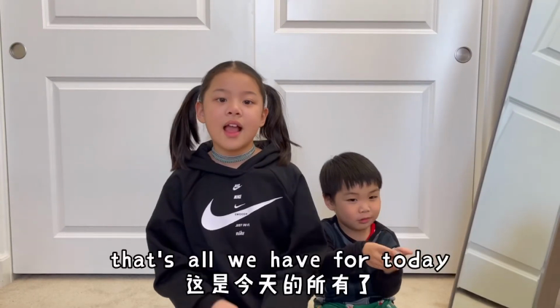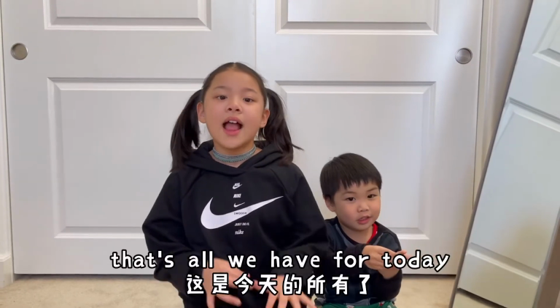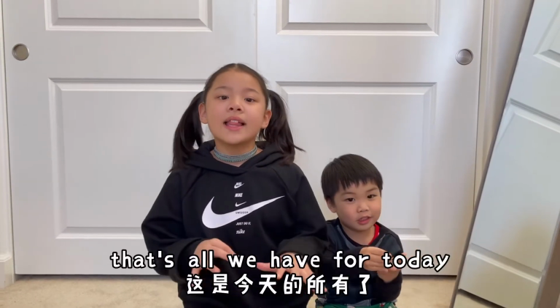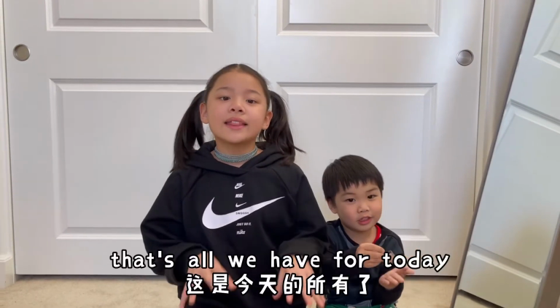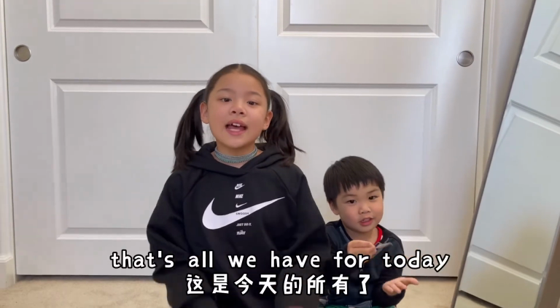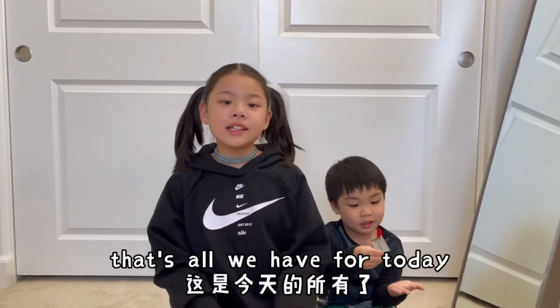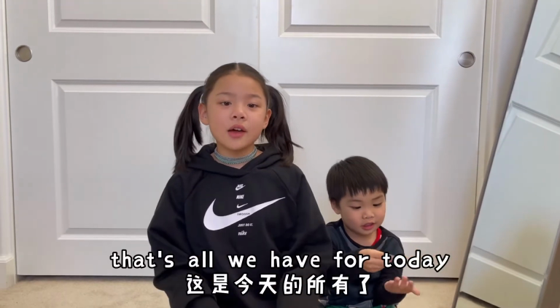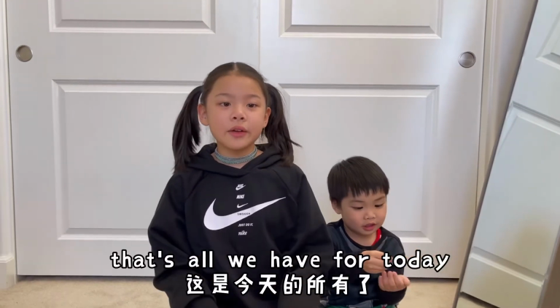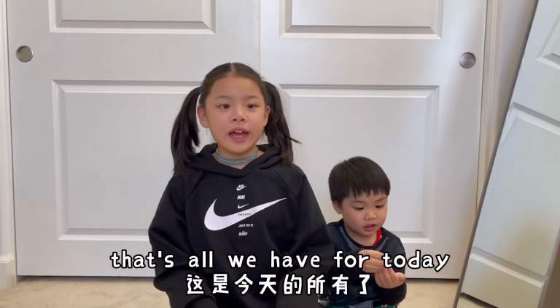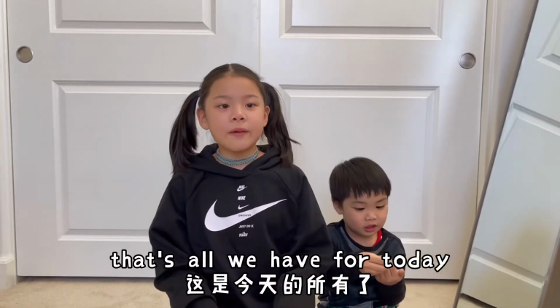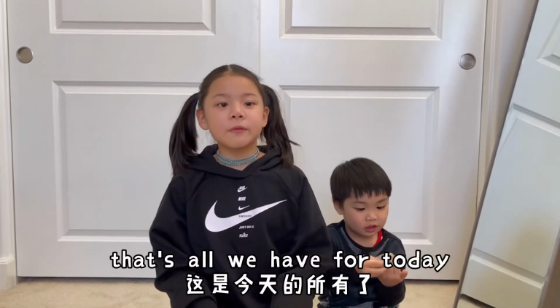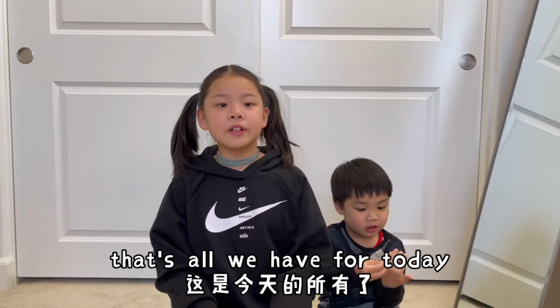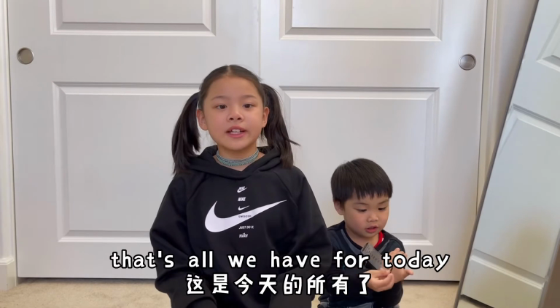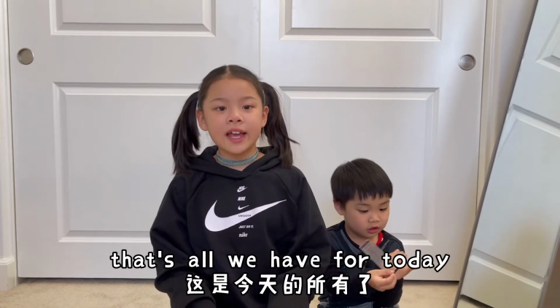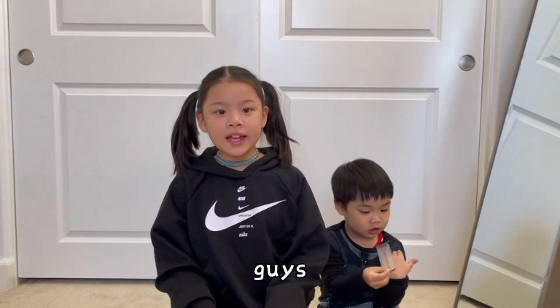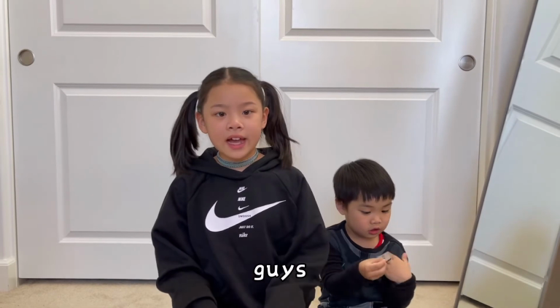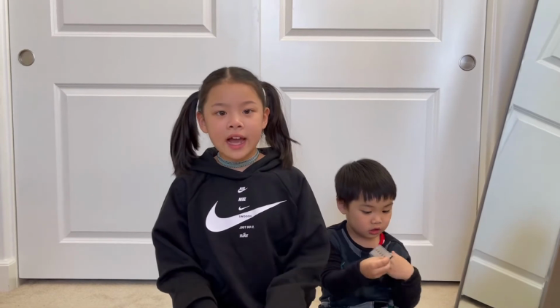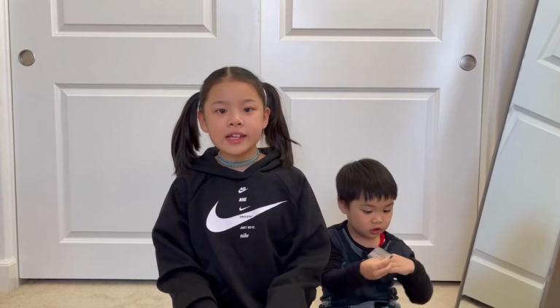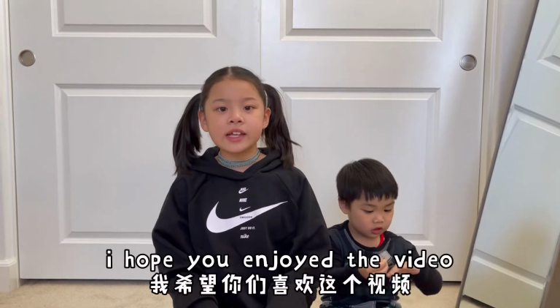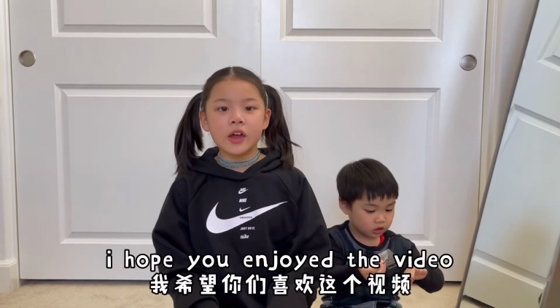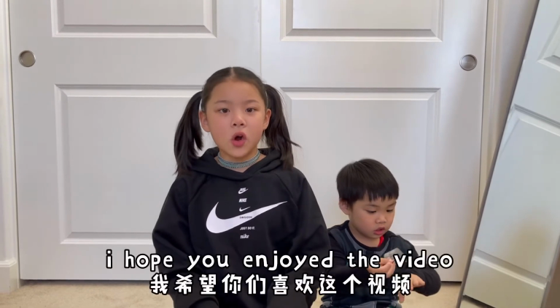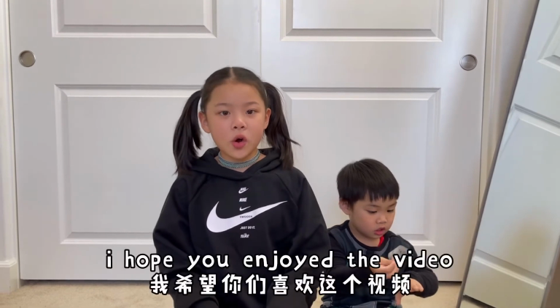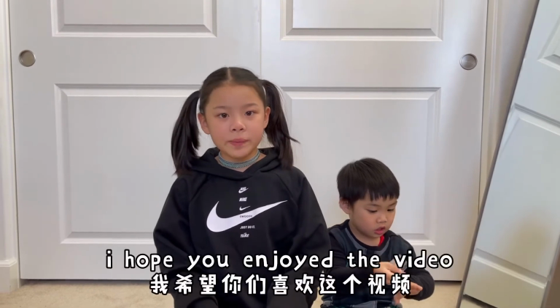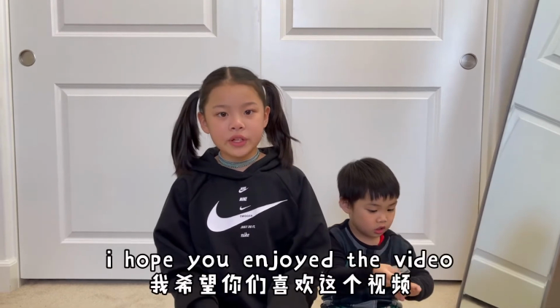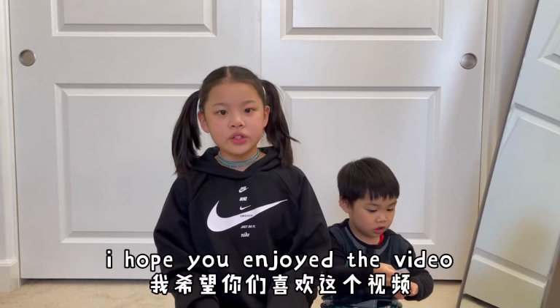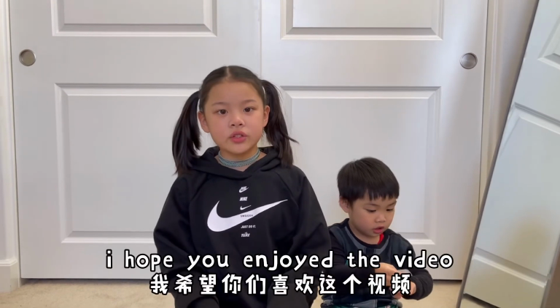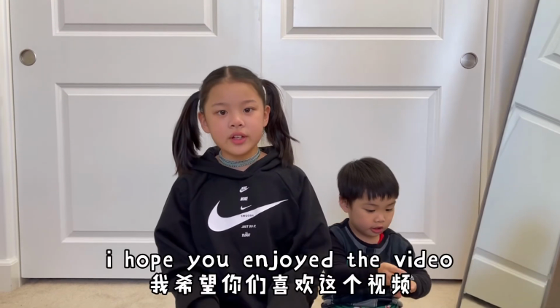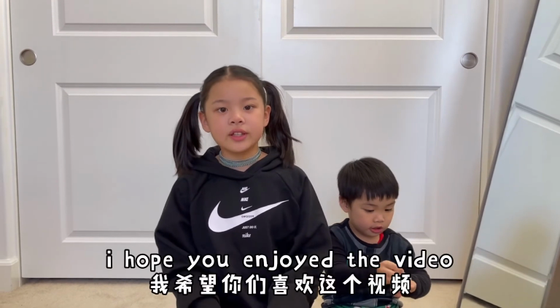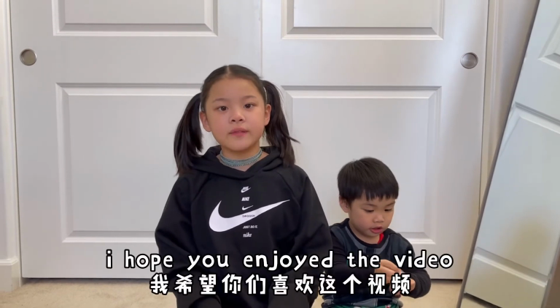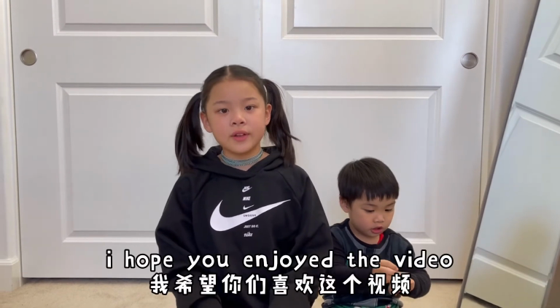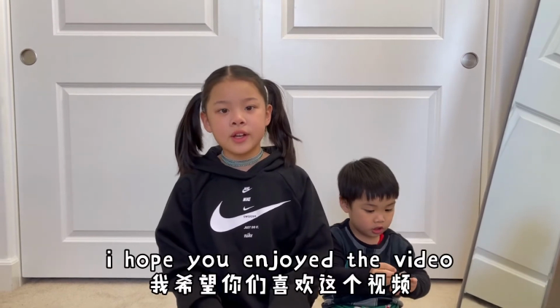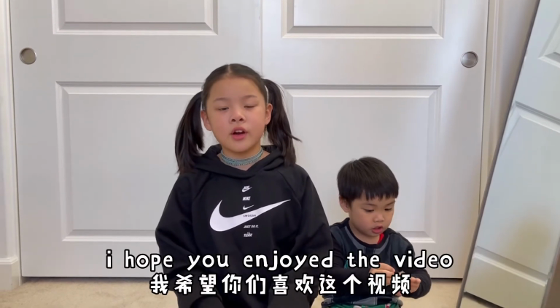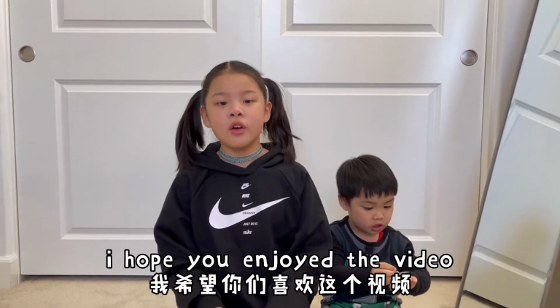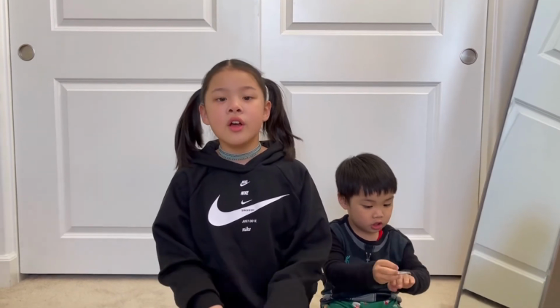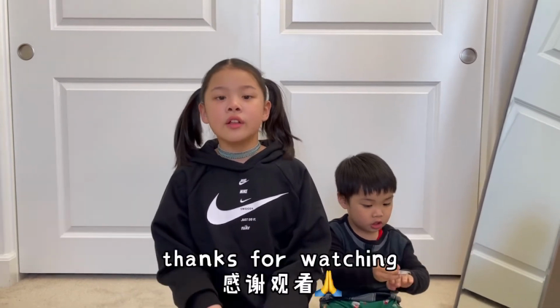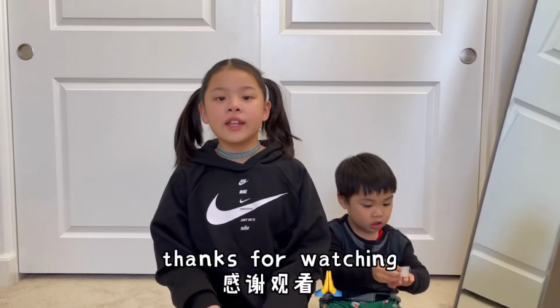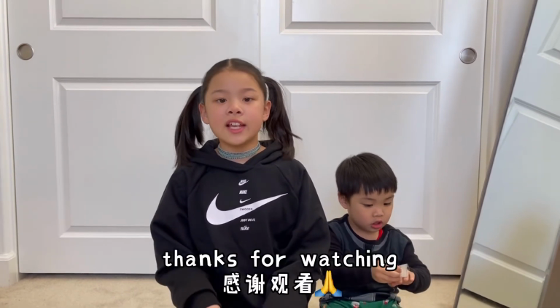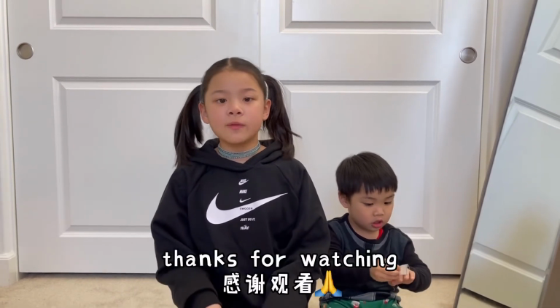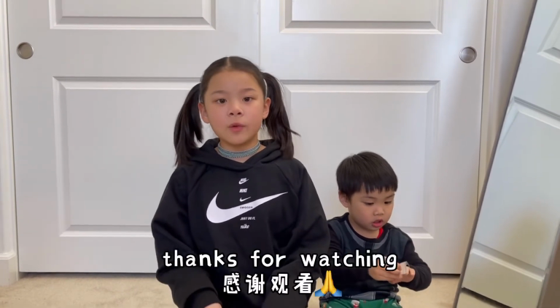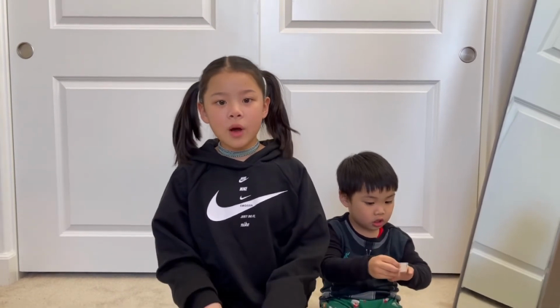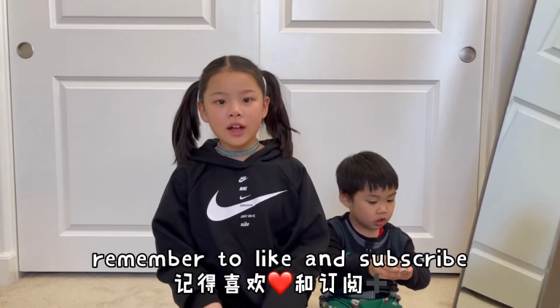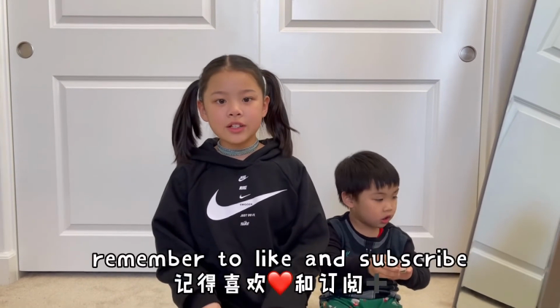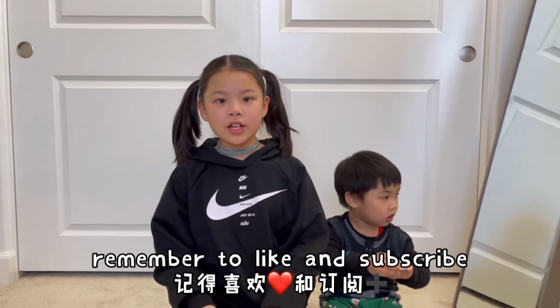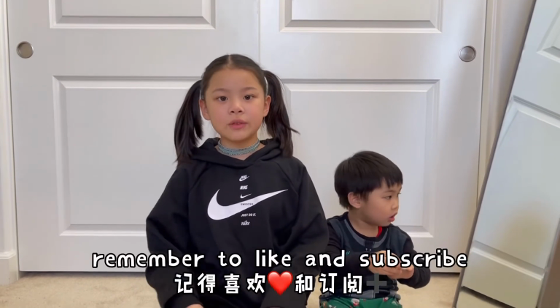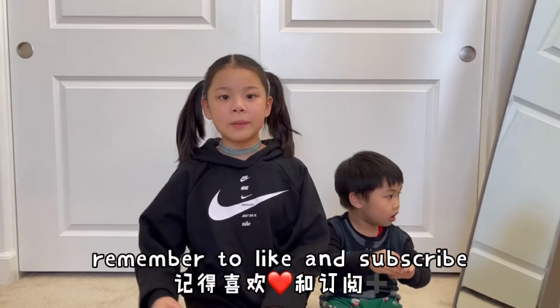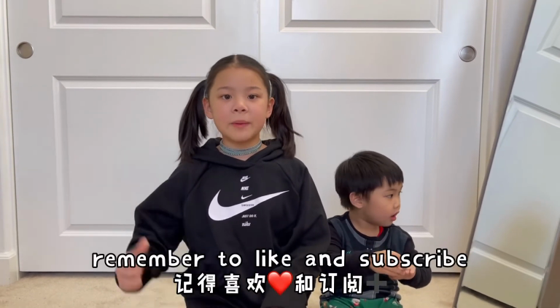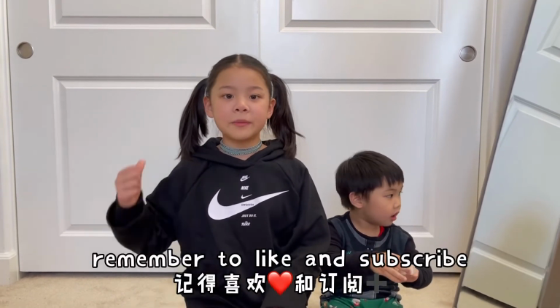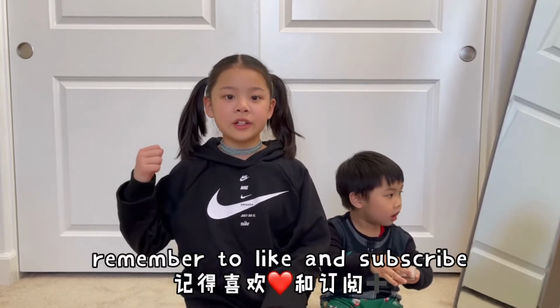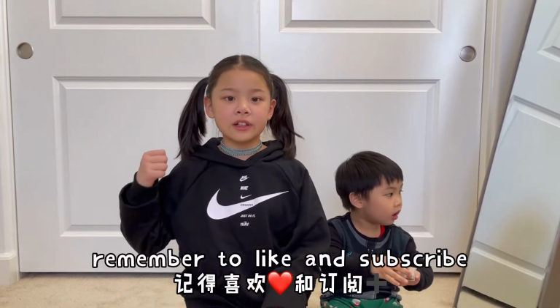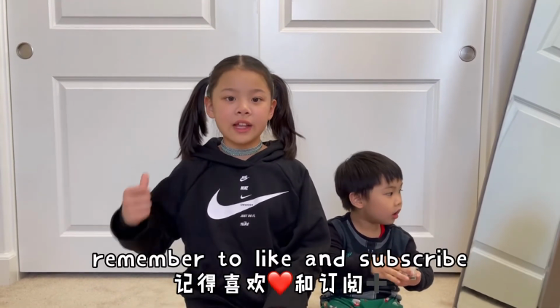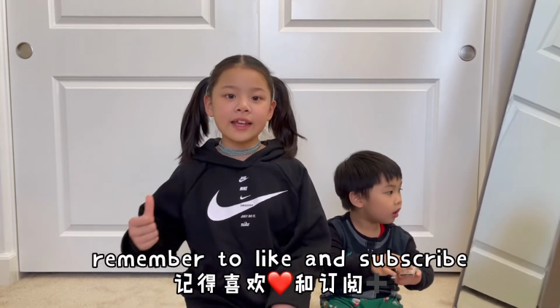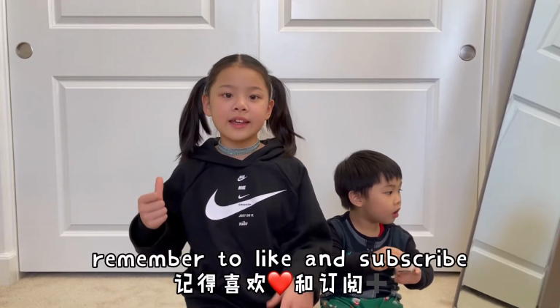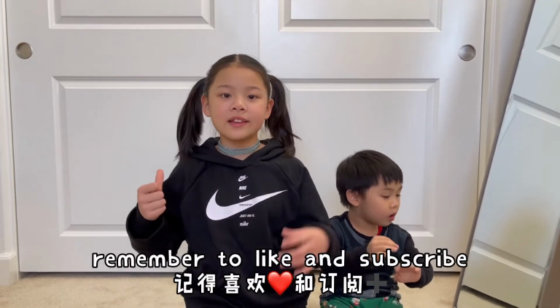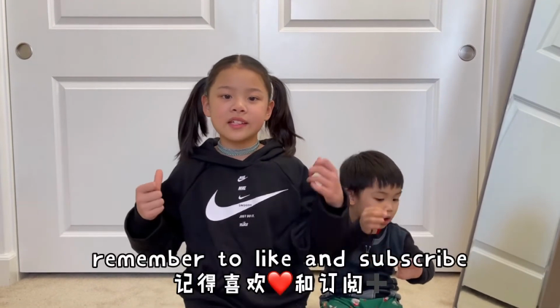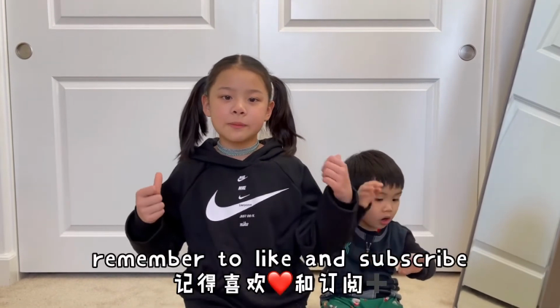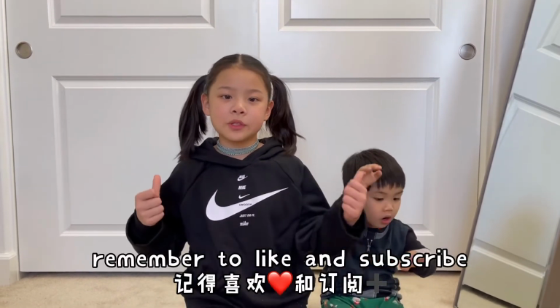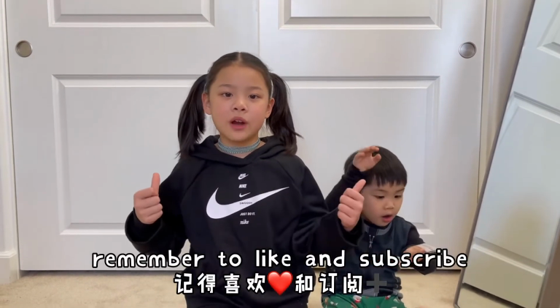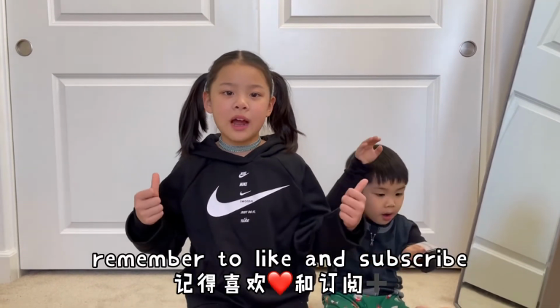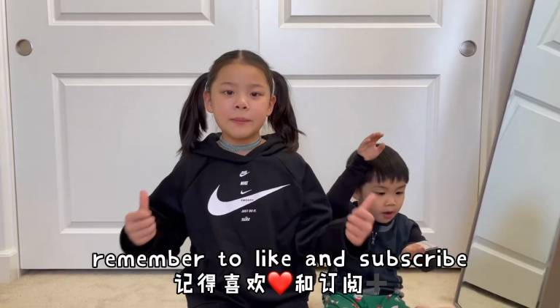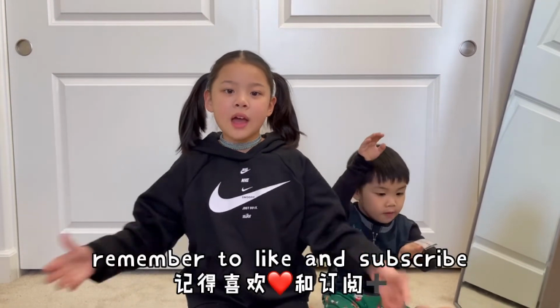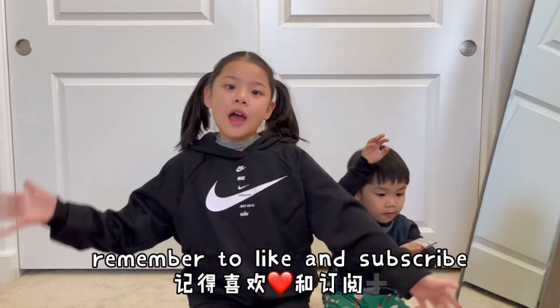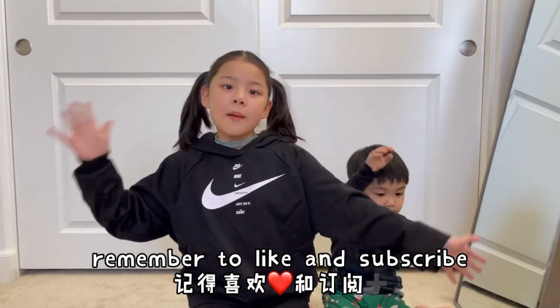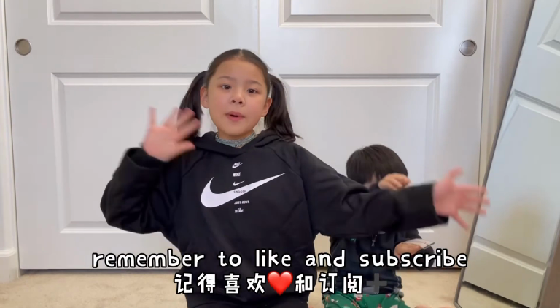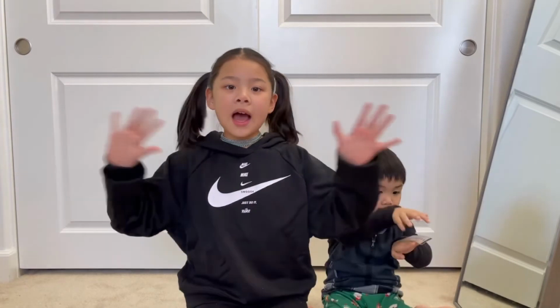That's all we have for today guys. I hope you enjoyed the video. Thanks for watching — remember to like and subscribe. Bye!